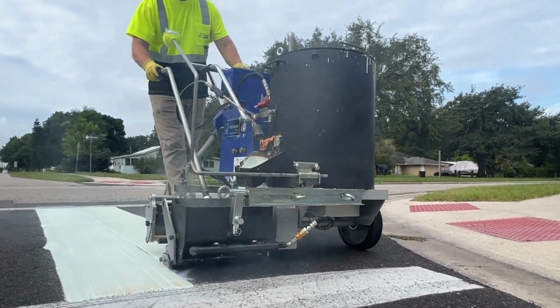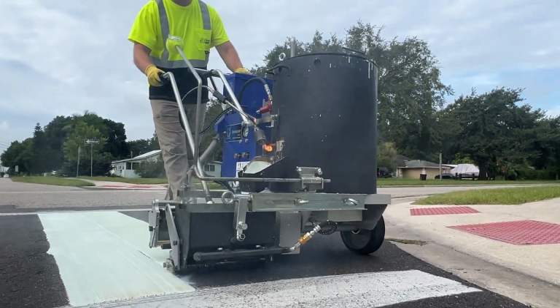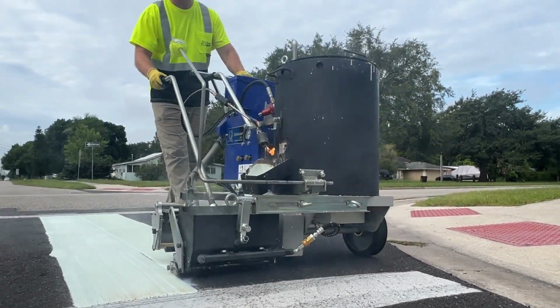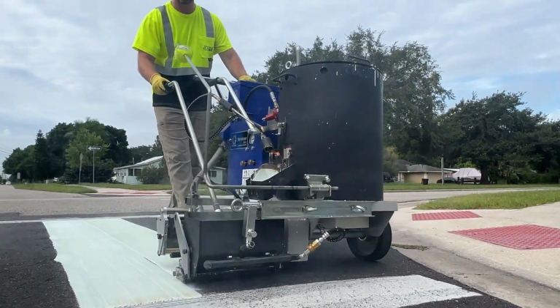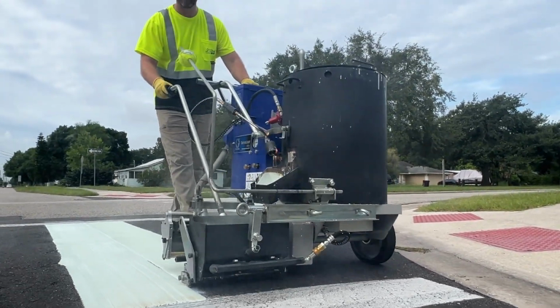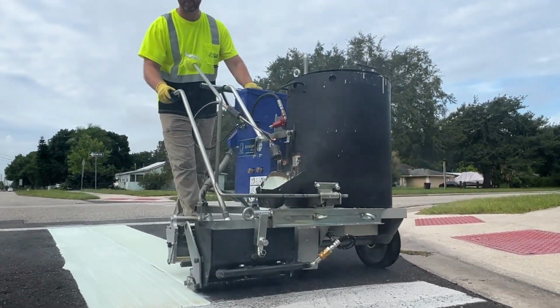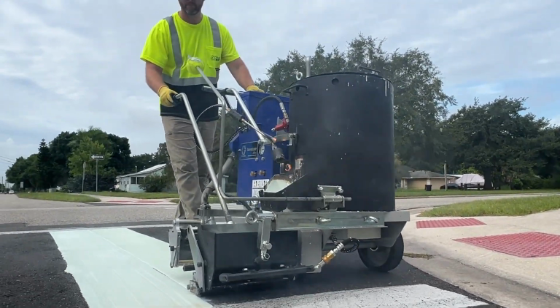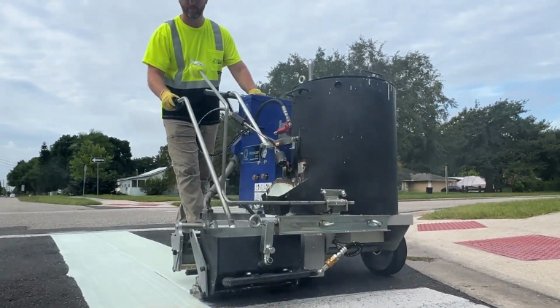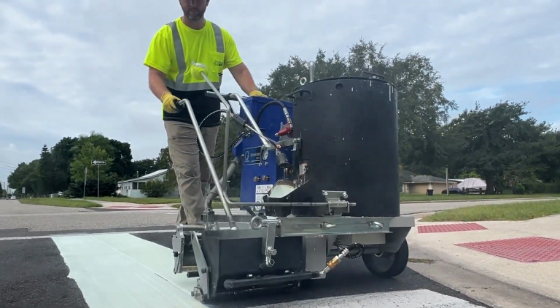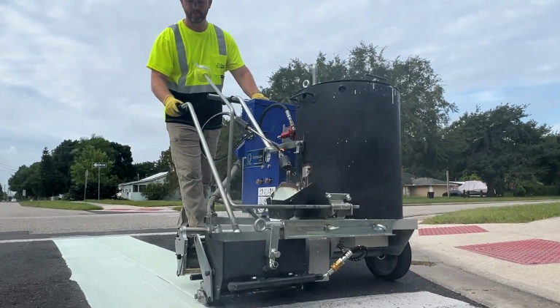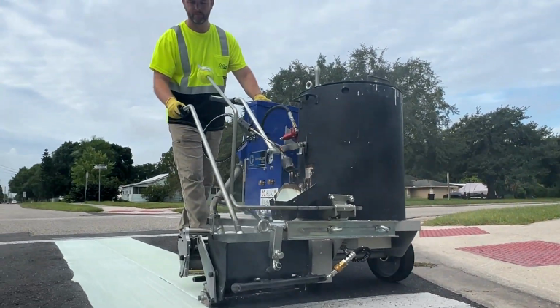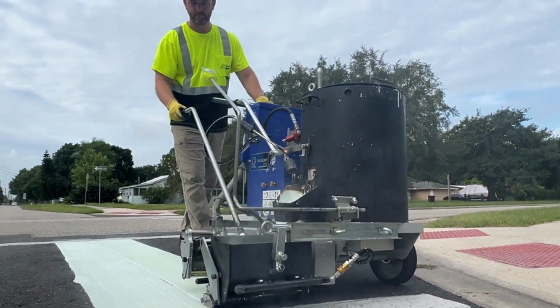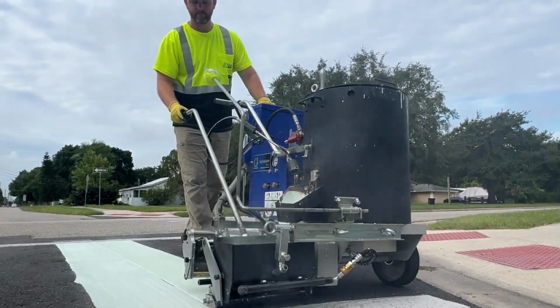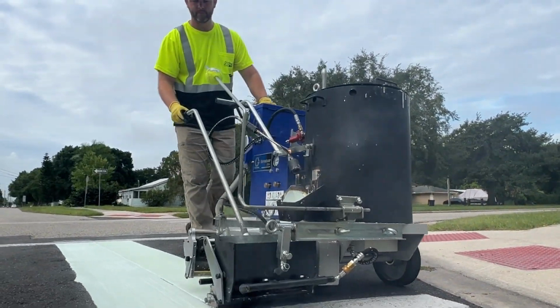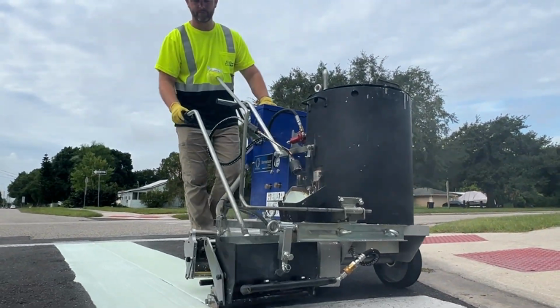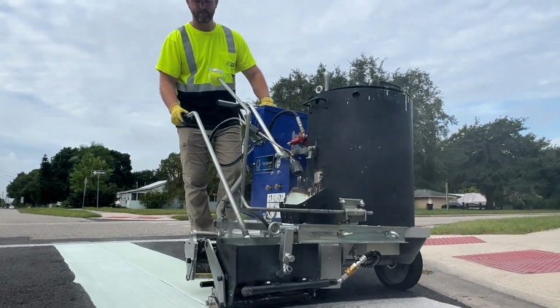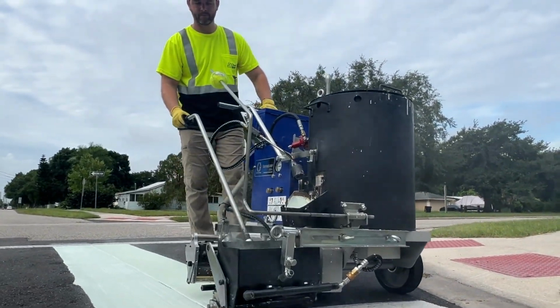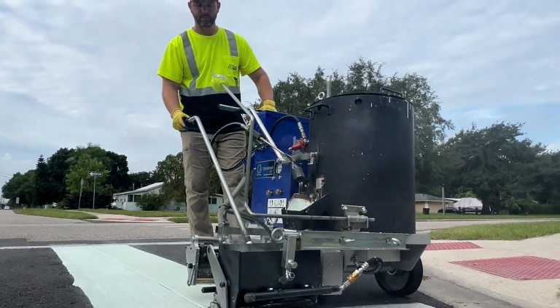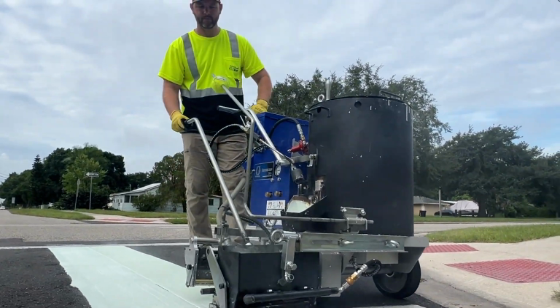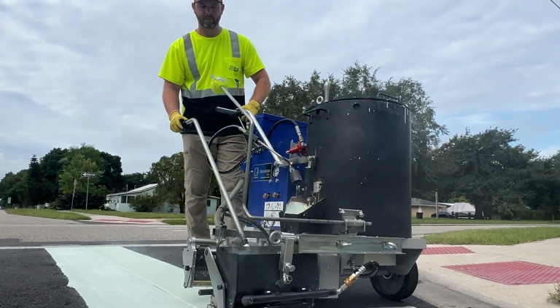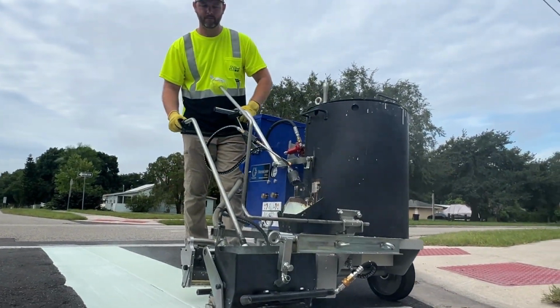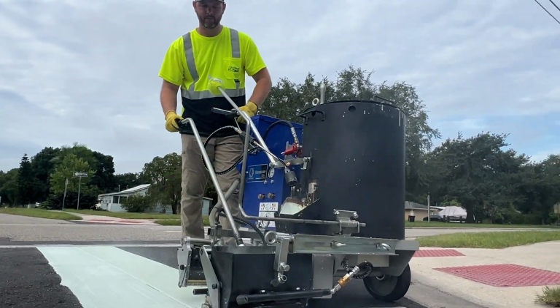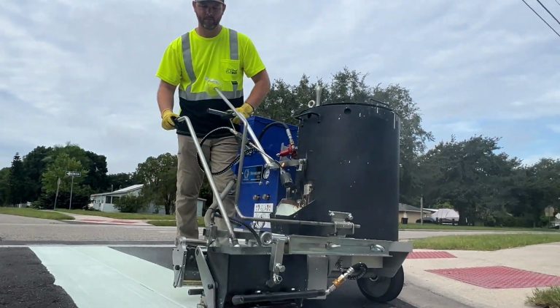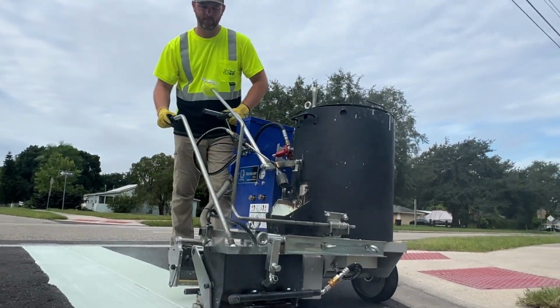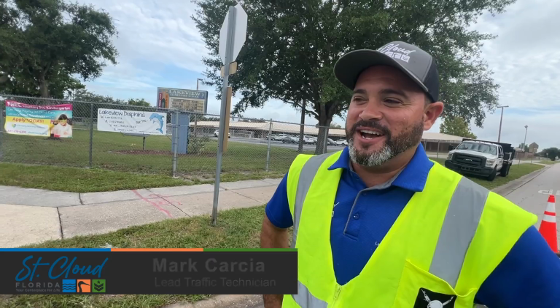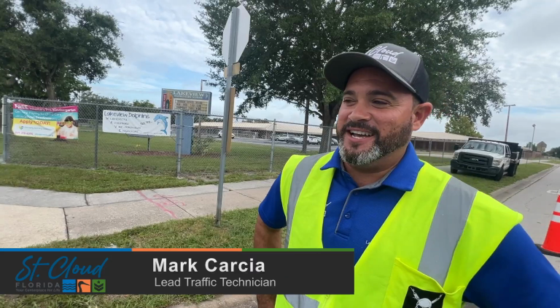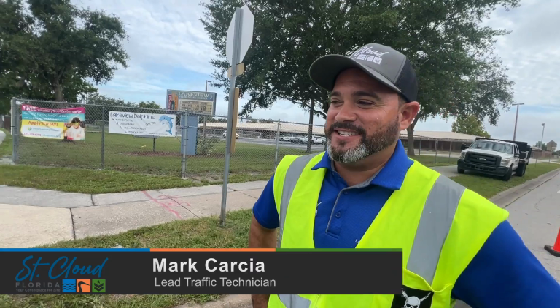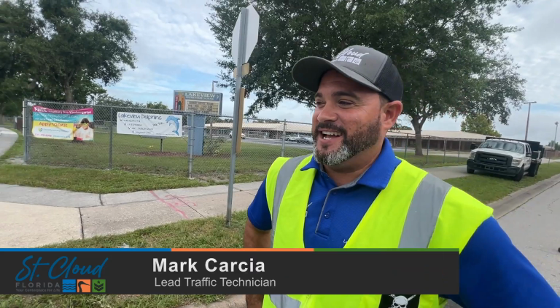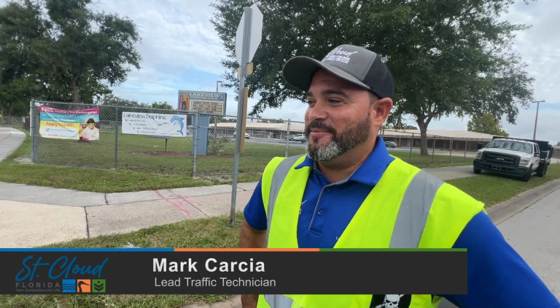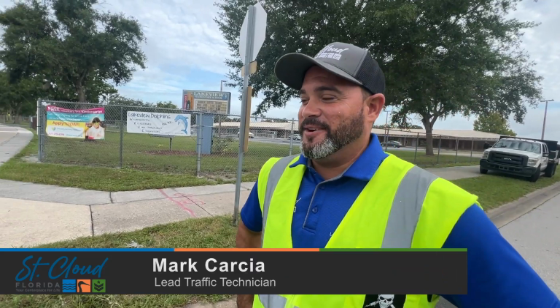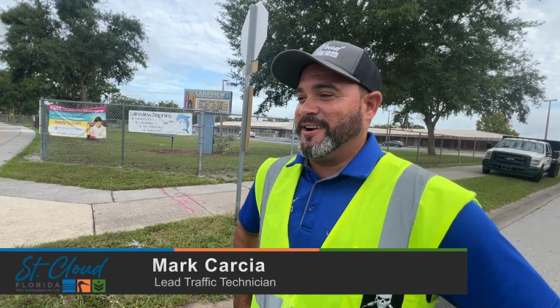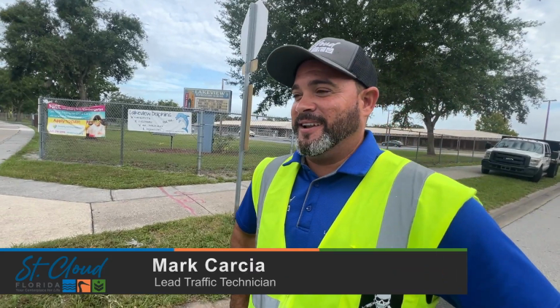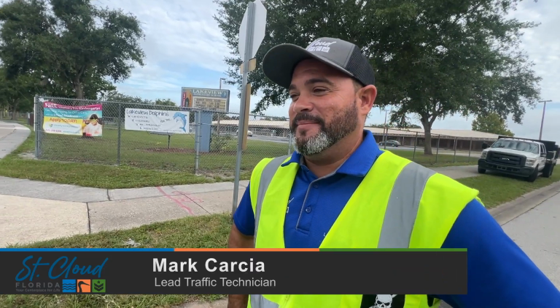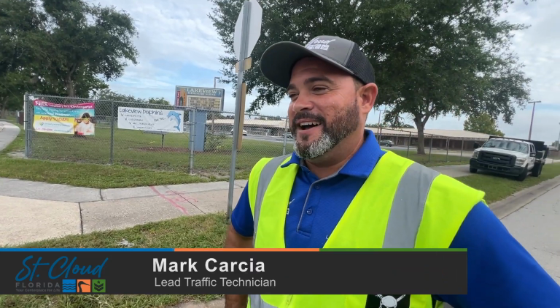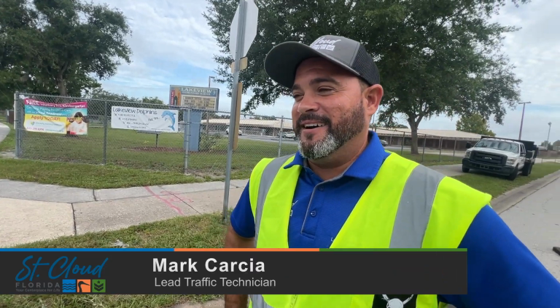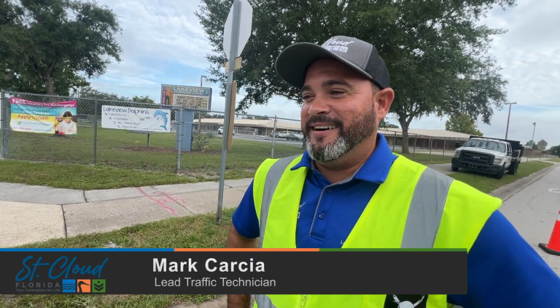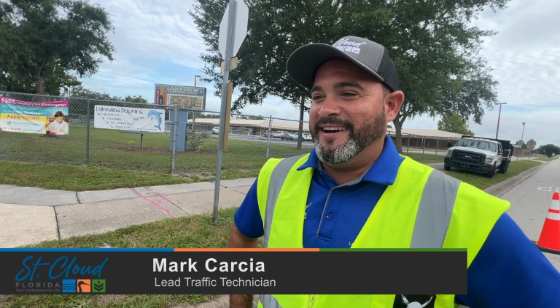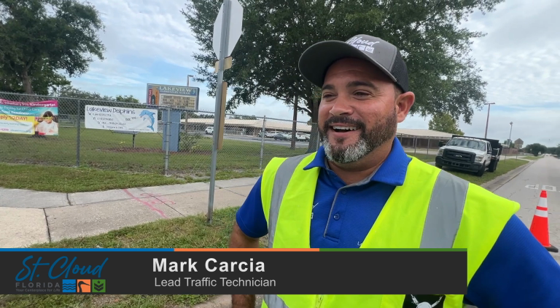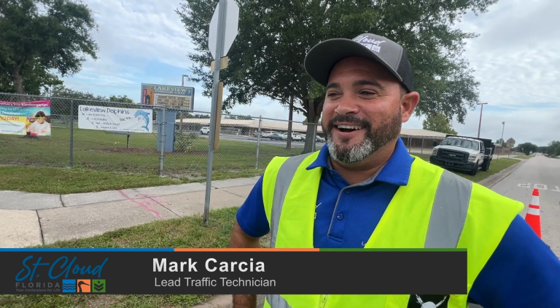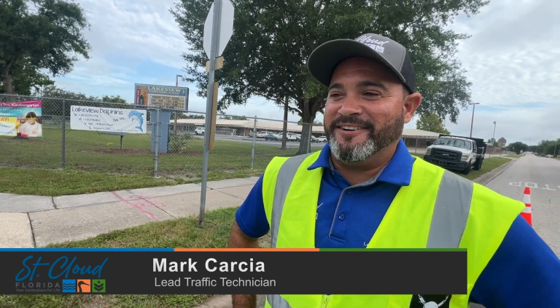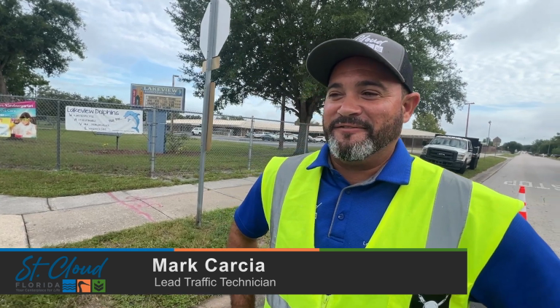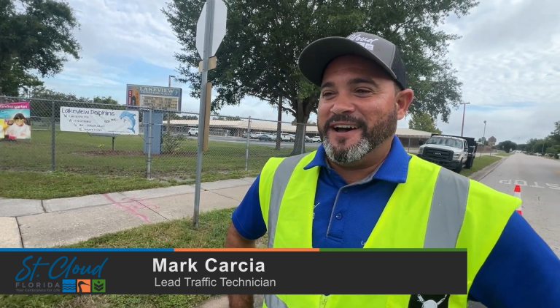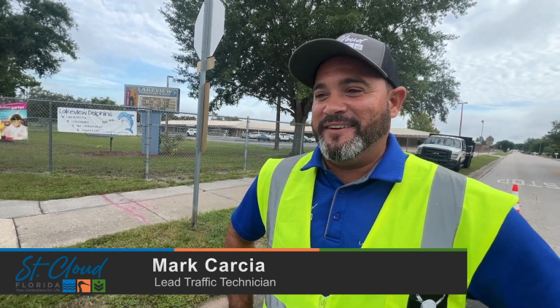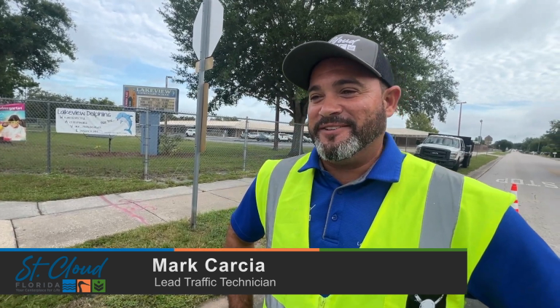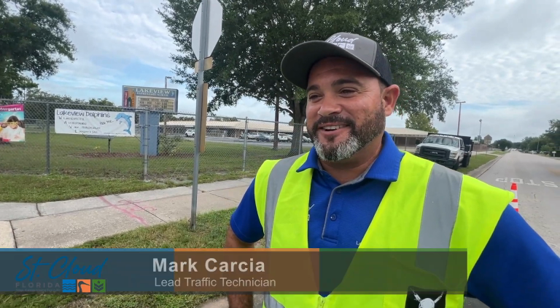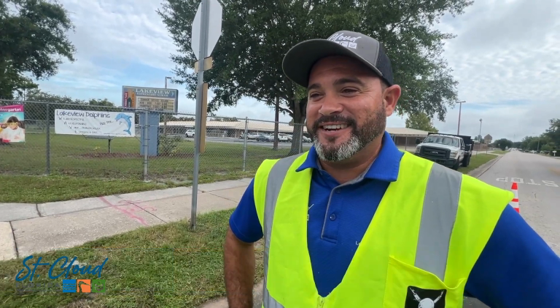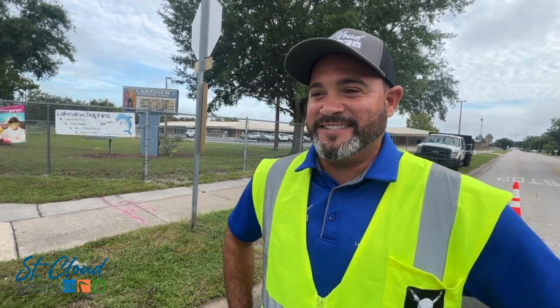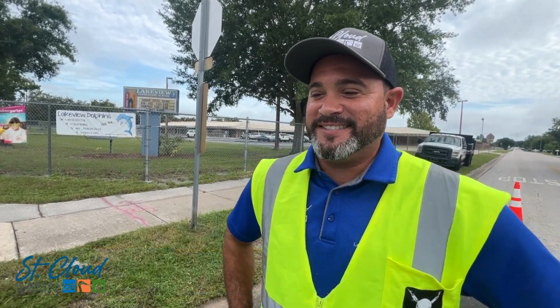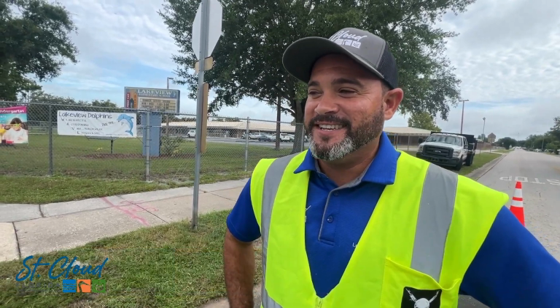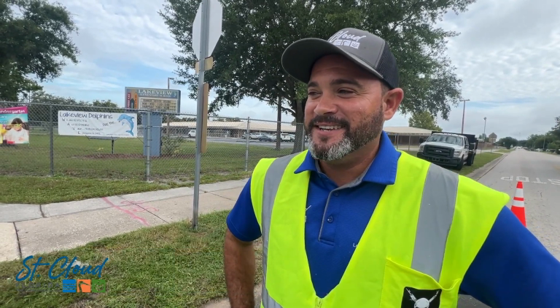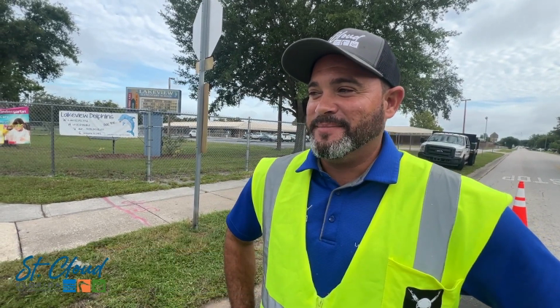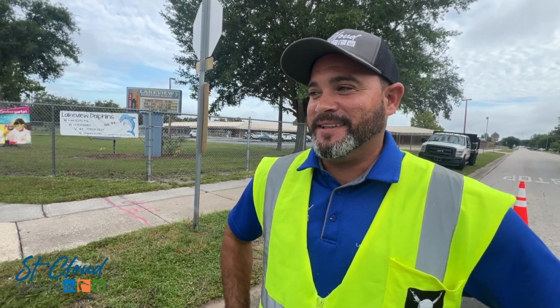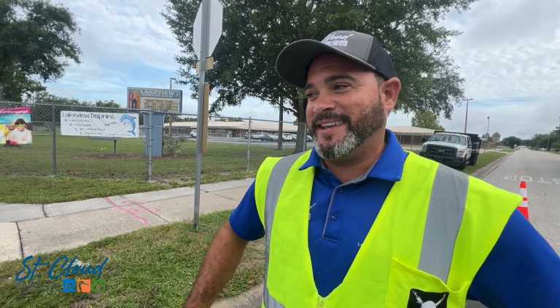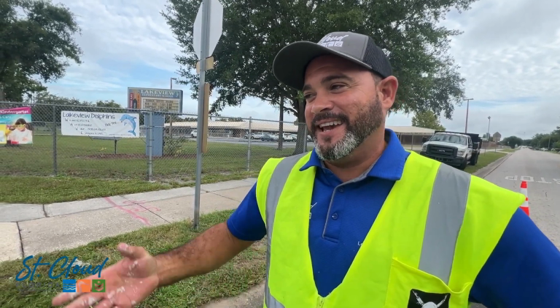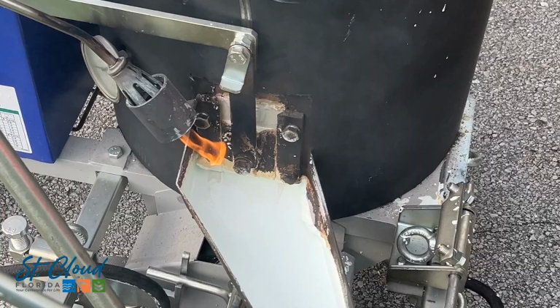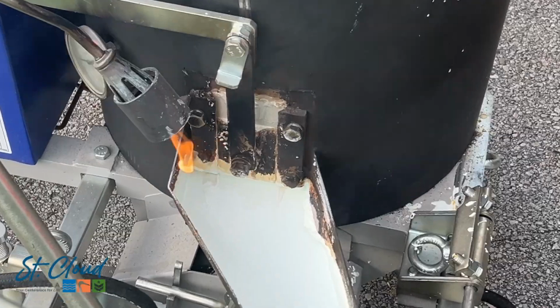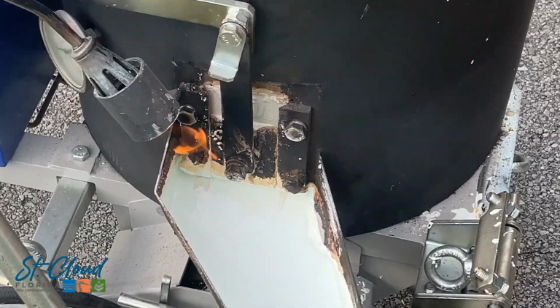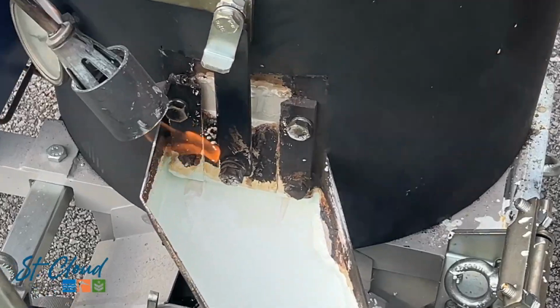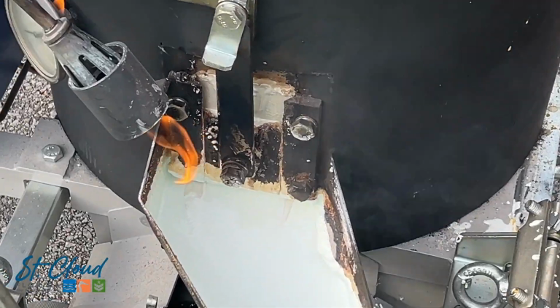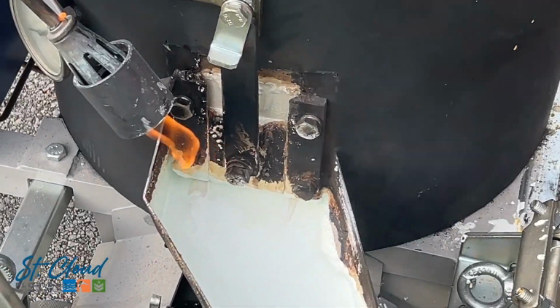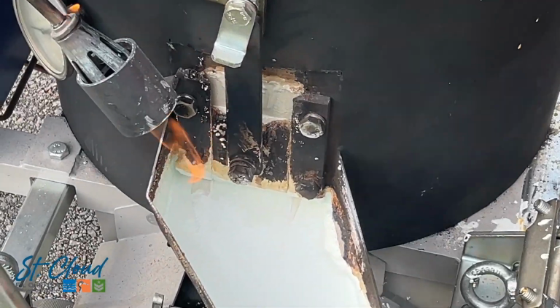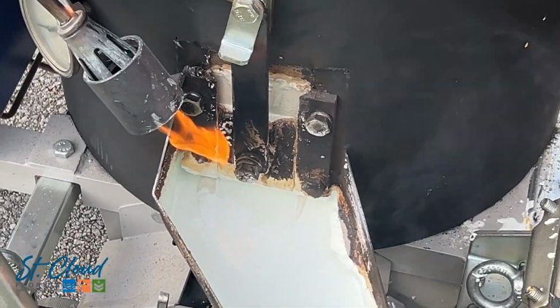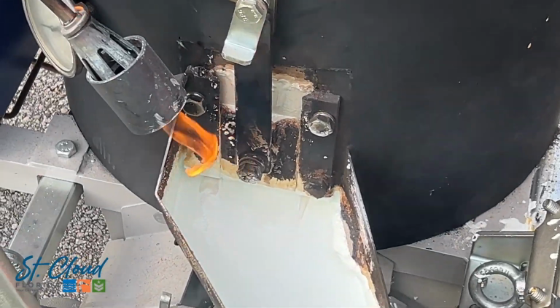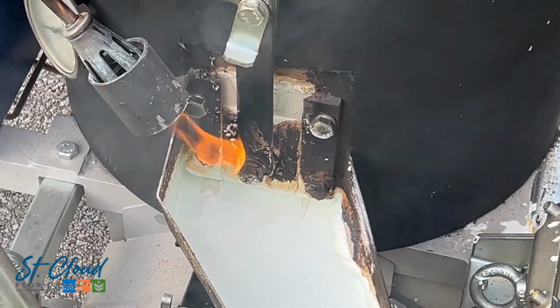Unfortunately, there's not a high temperature limit. We try to stop working at about 105 degrees, but the kettle runs at about 400.